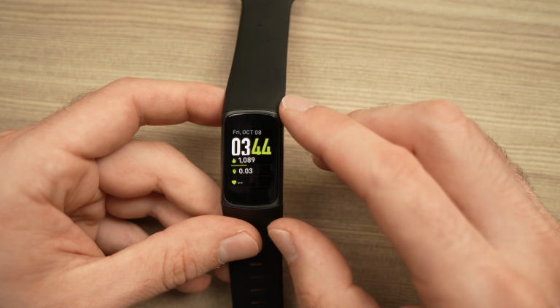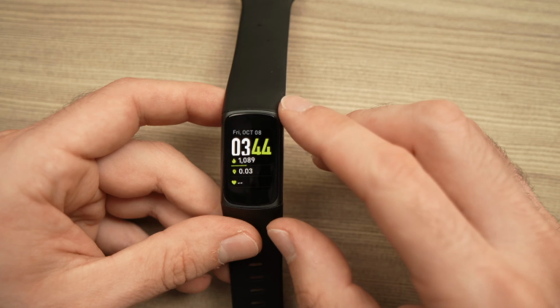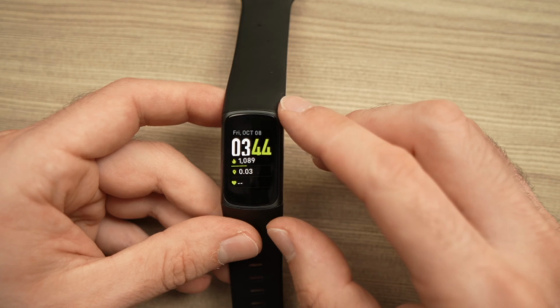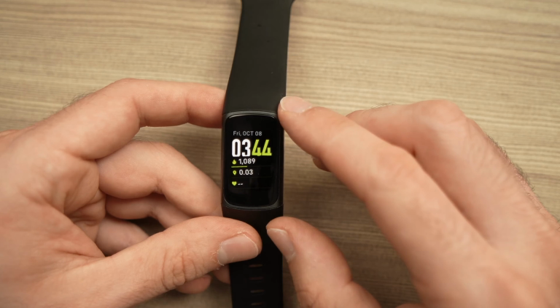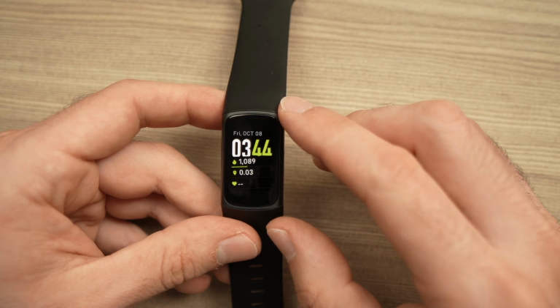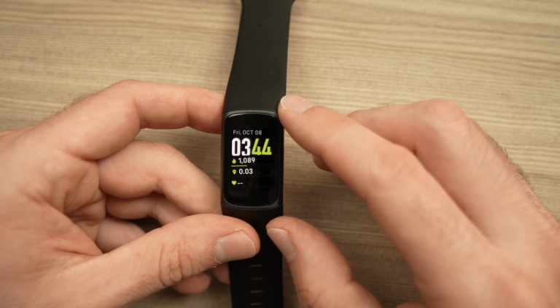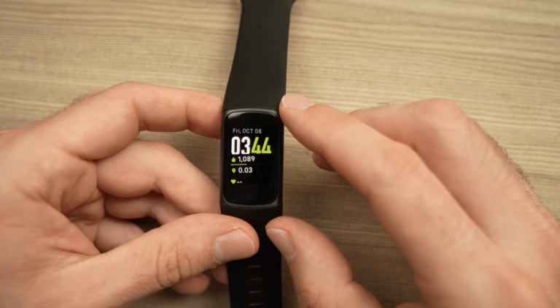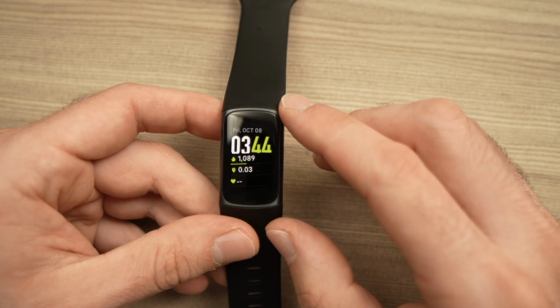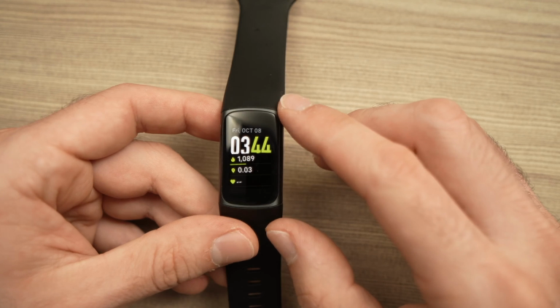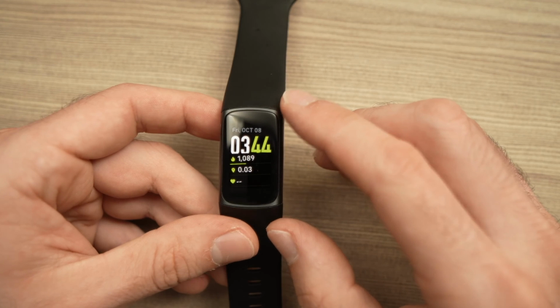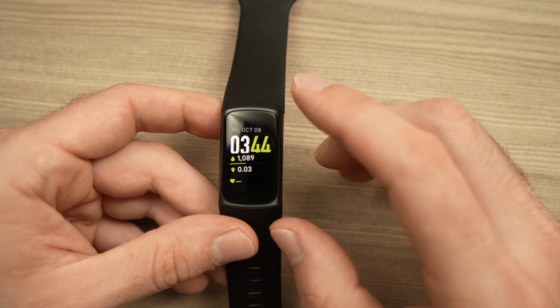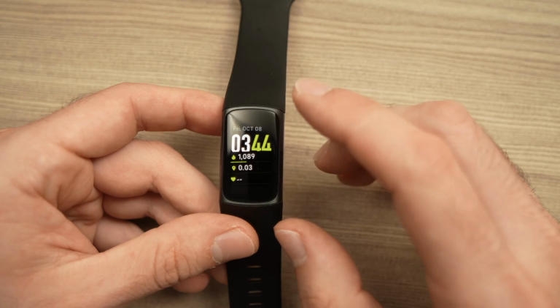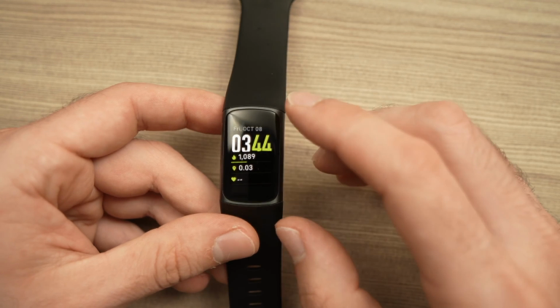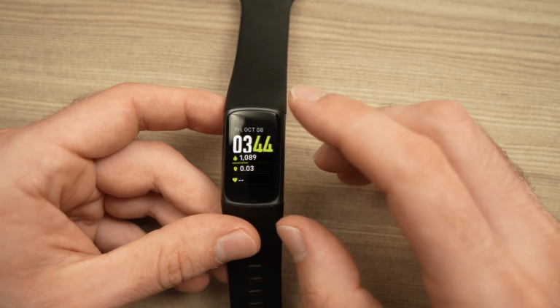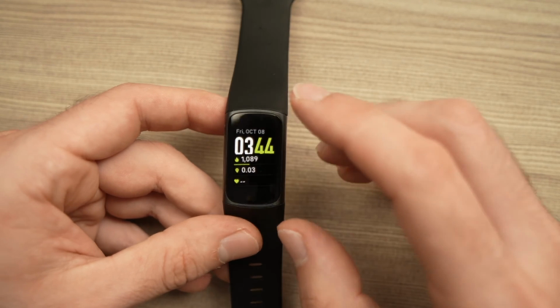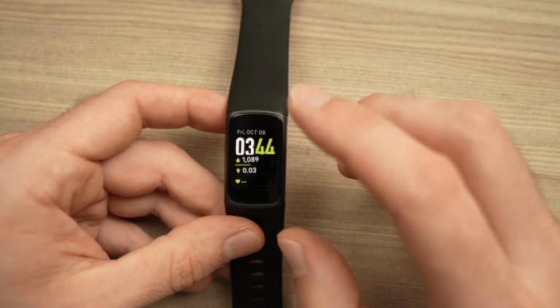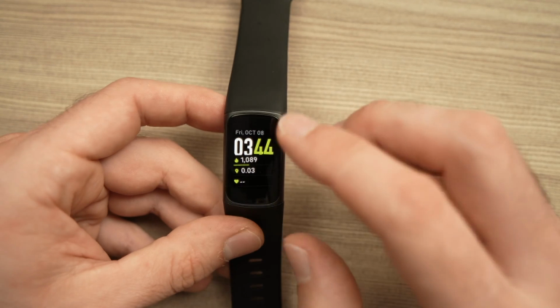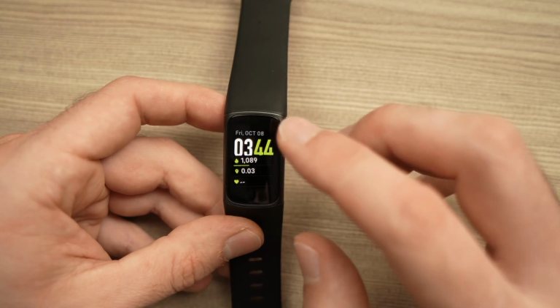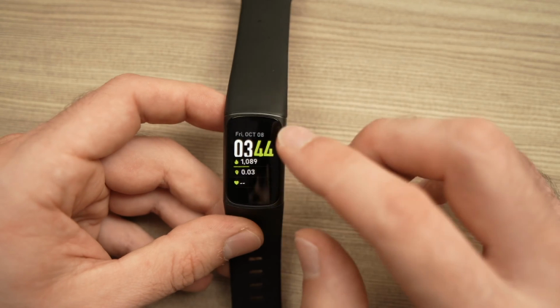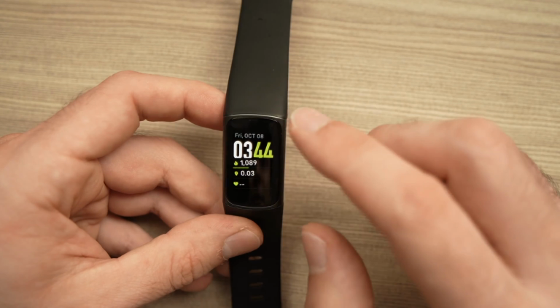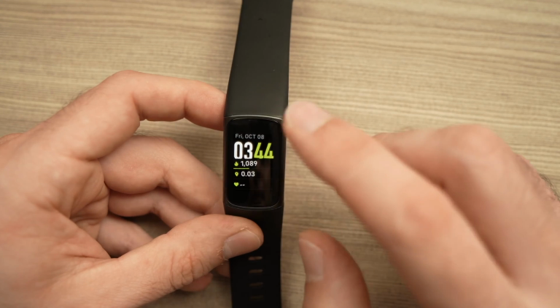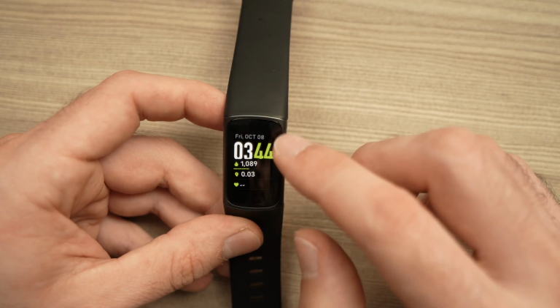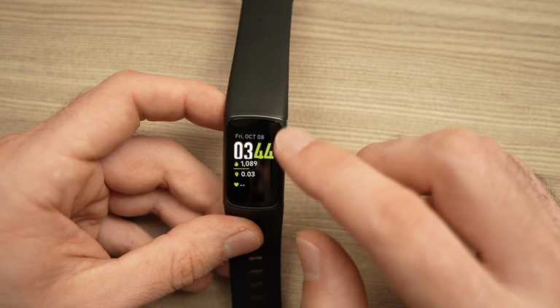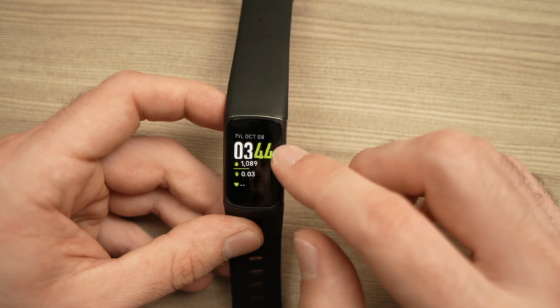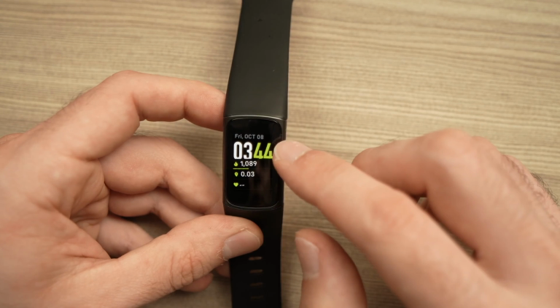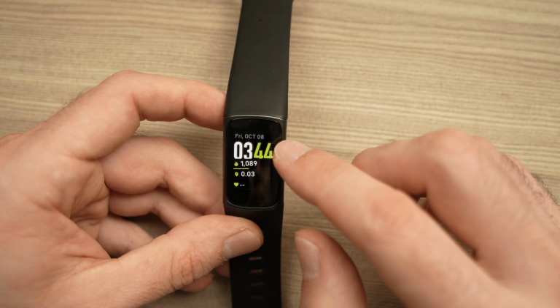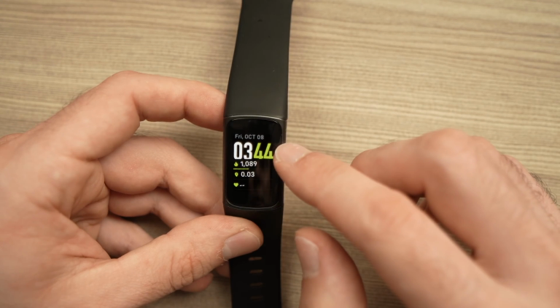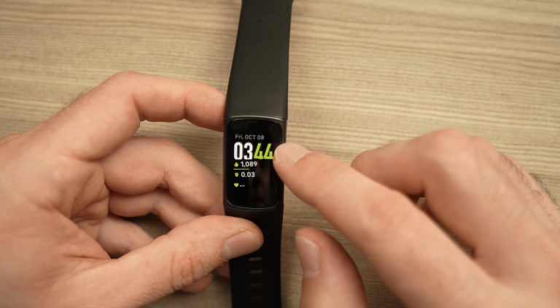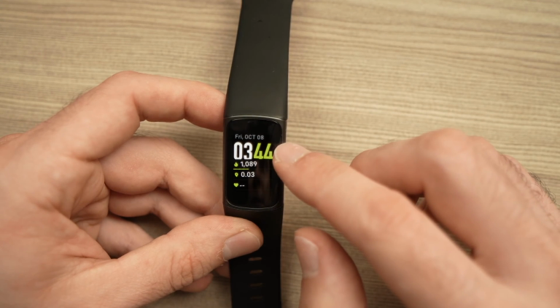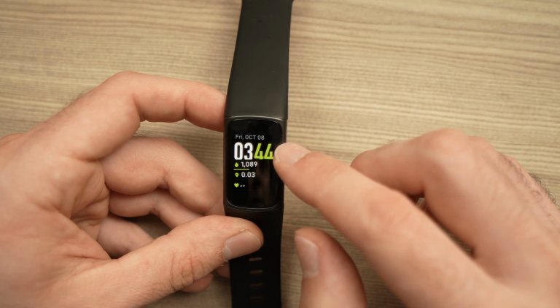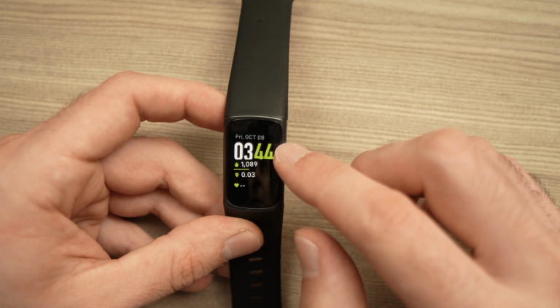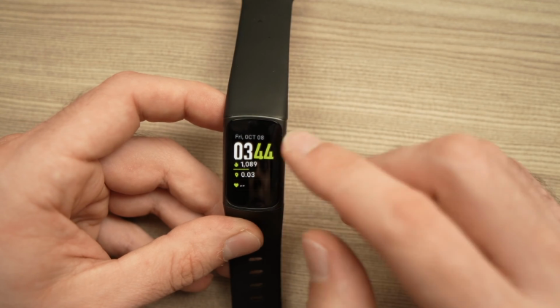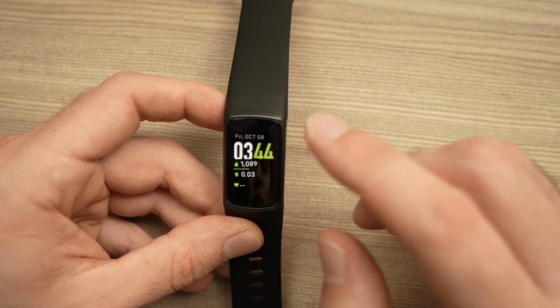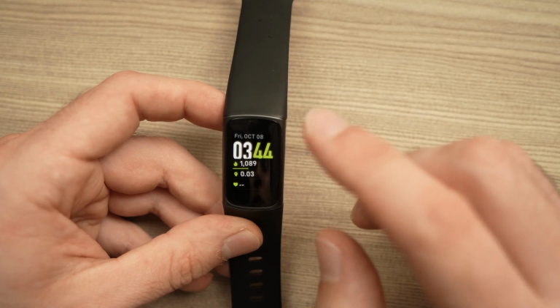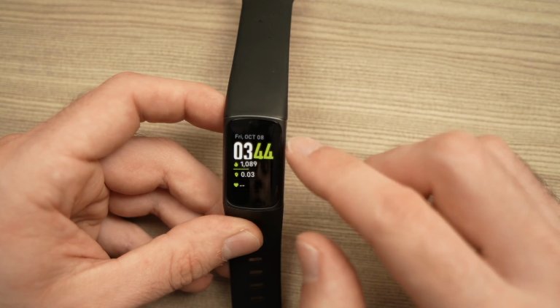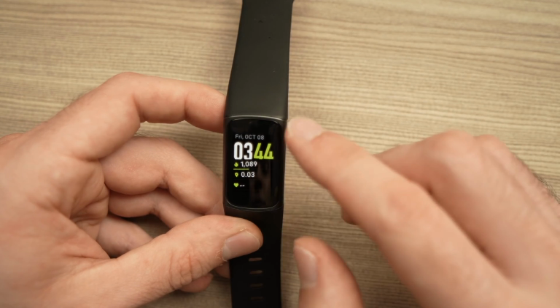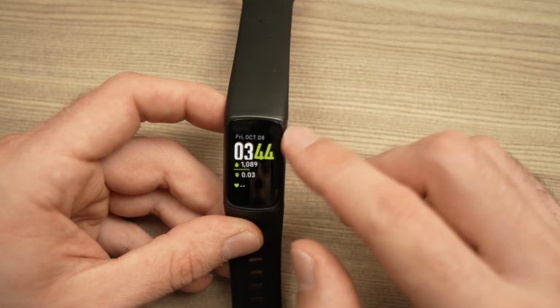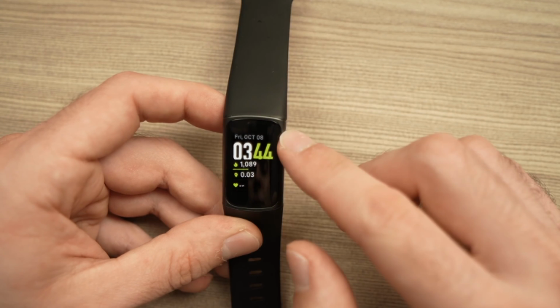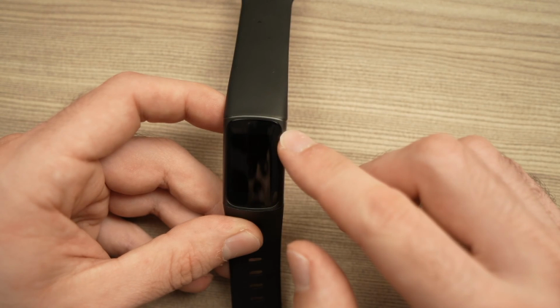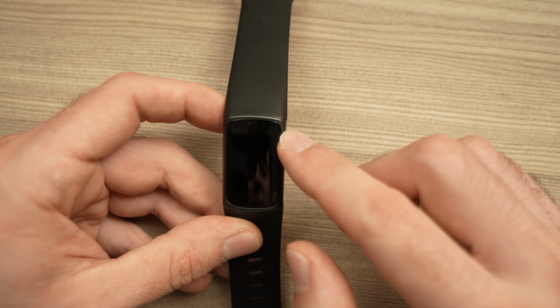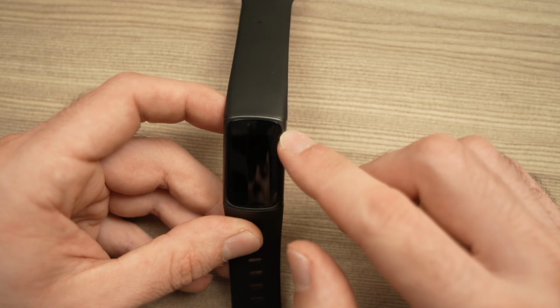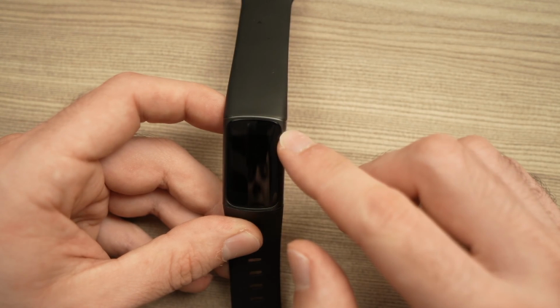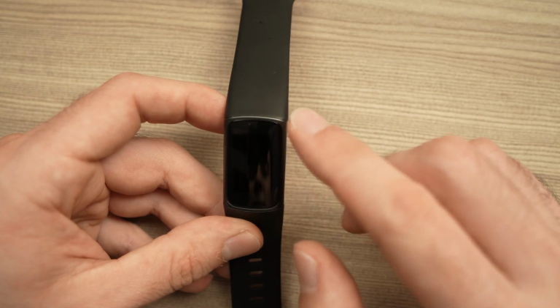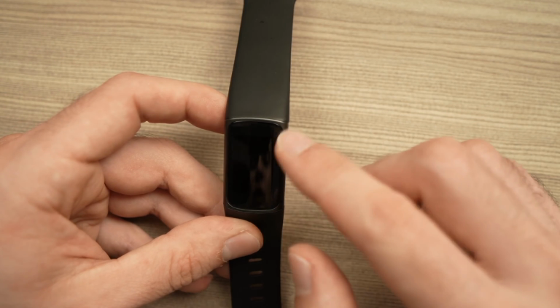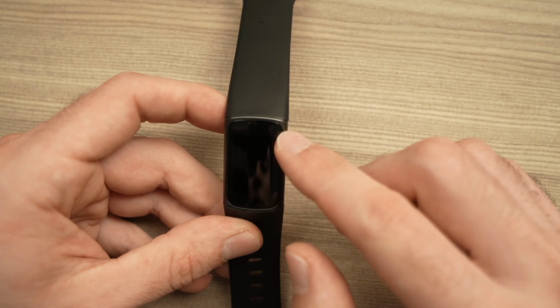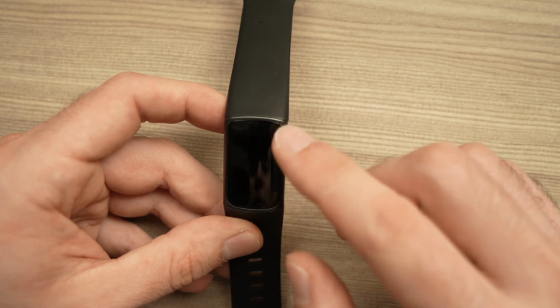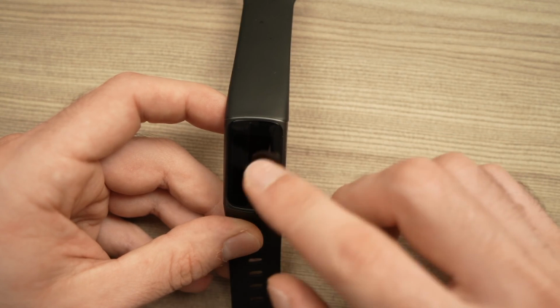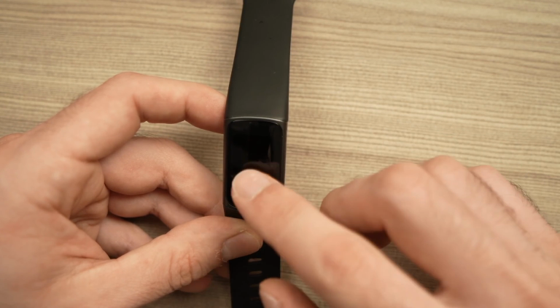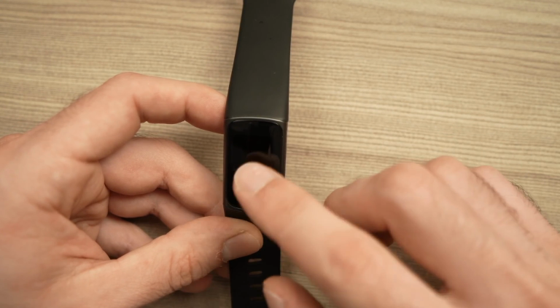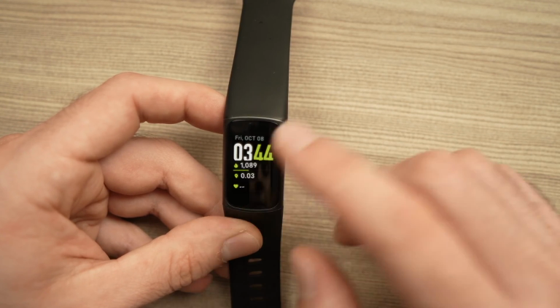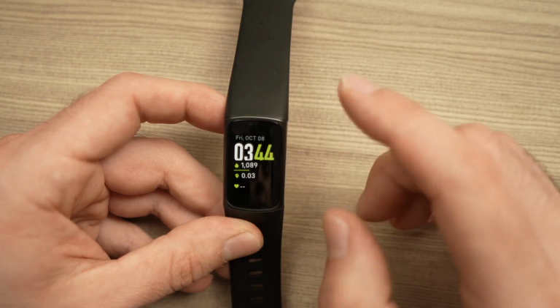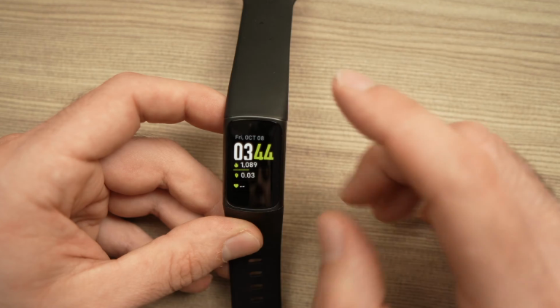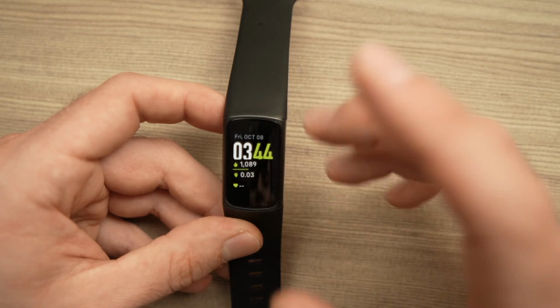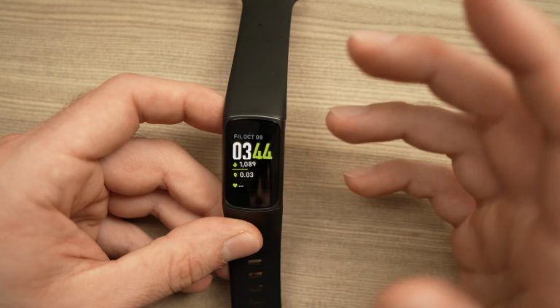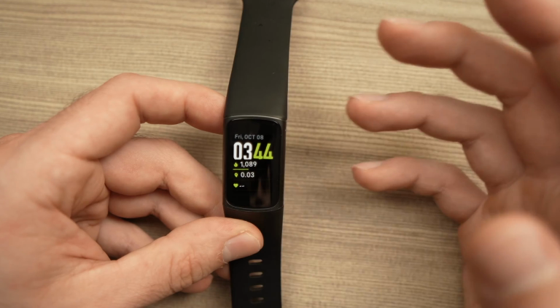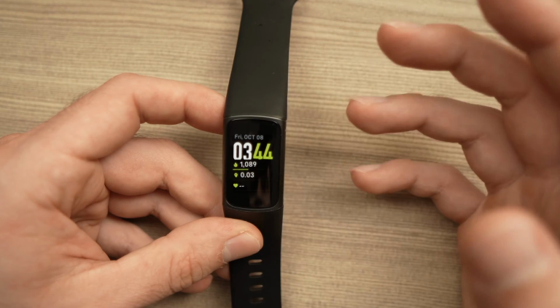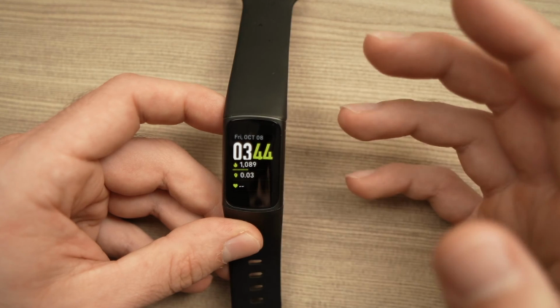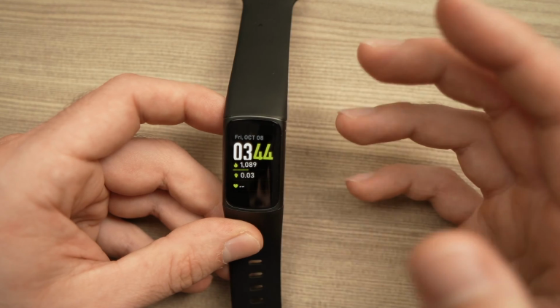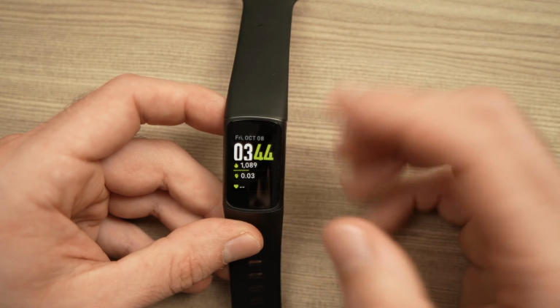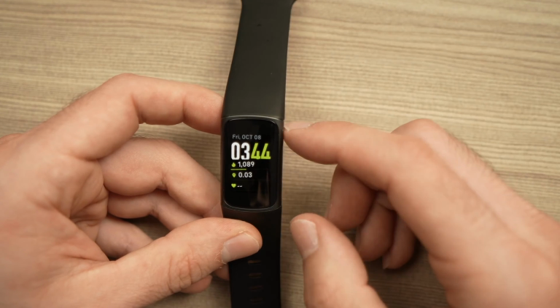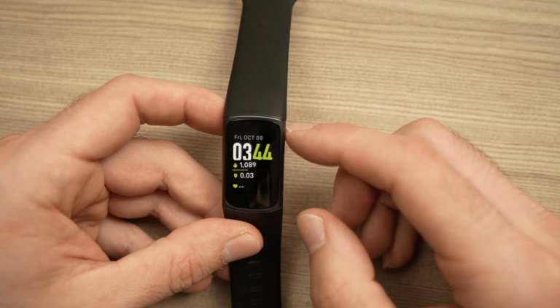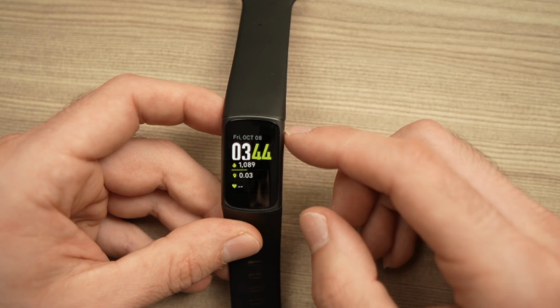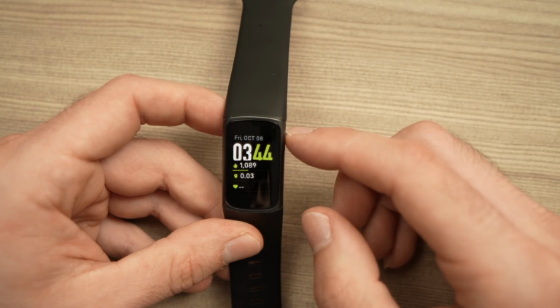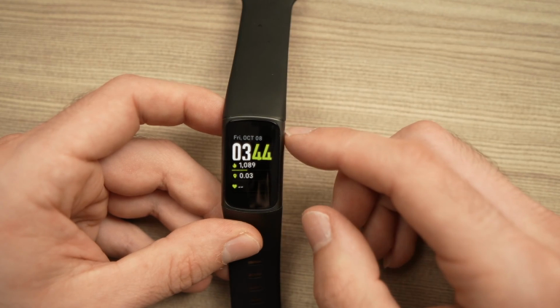In this video I'll show you how to check the battery percentage on your Fitbit Charge 5. There are three ways actually.